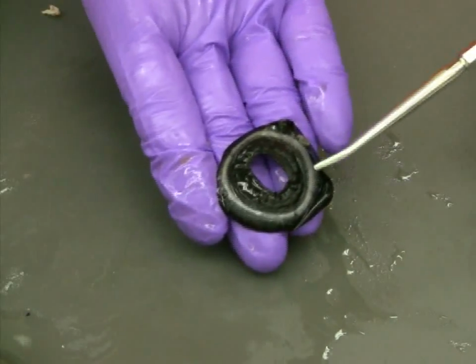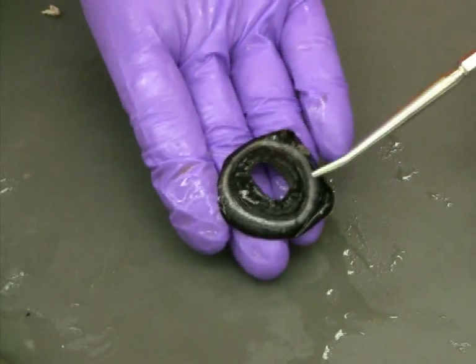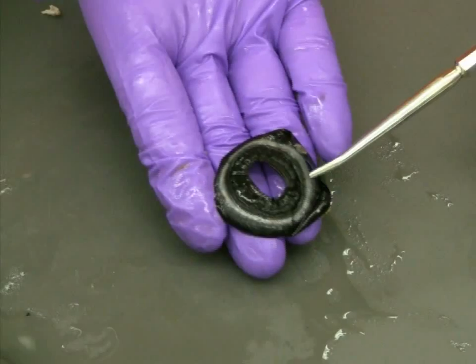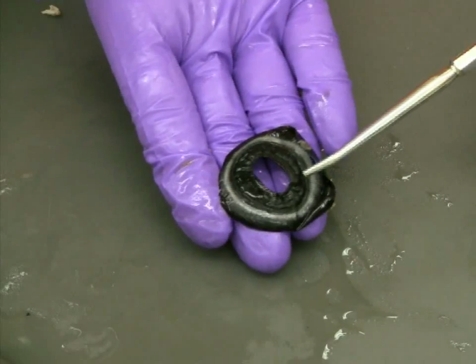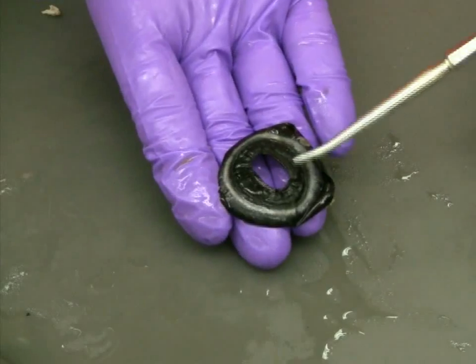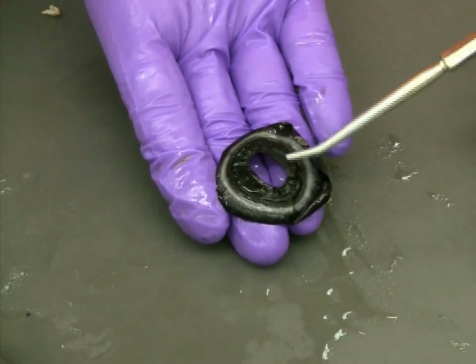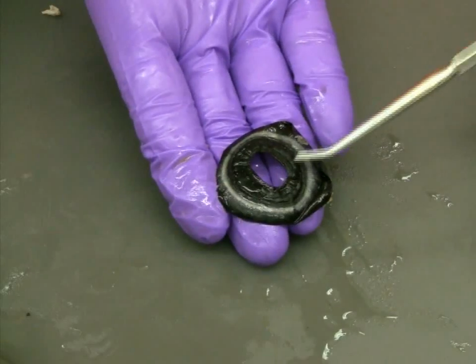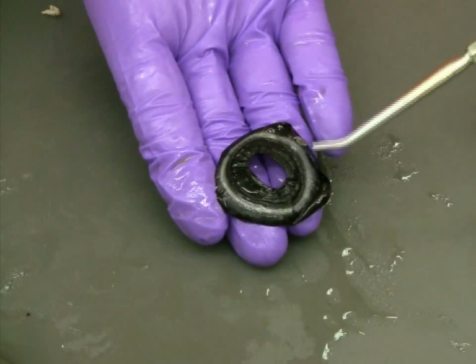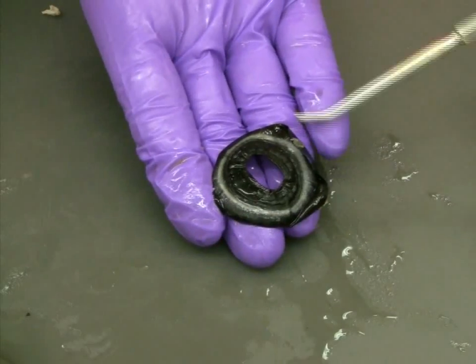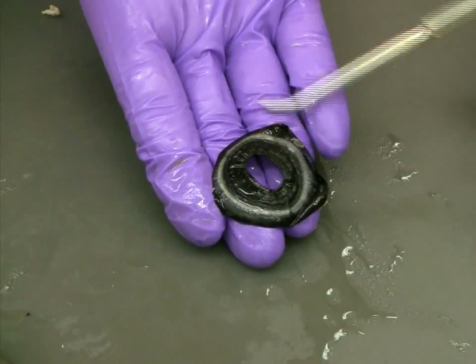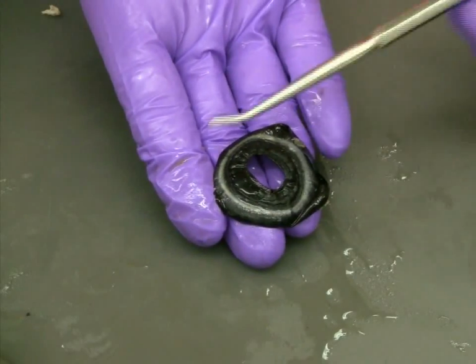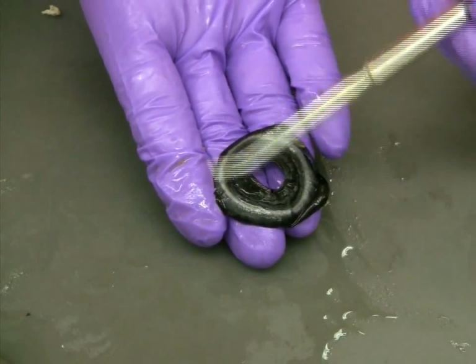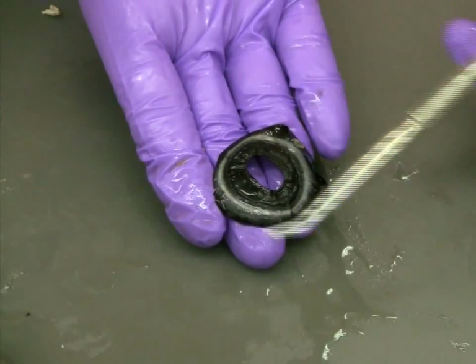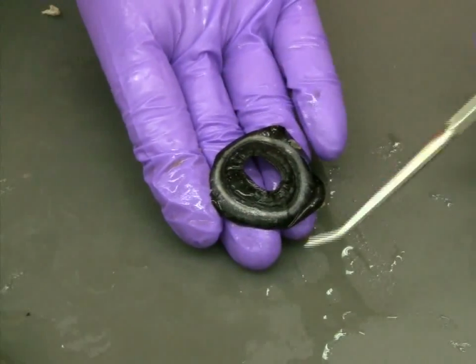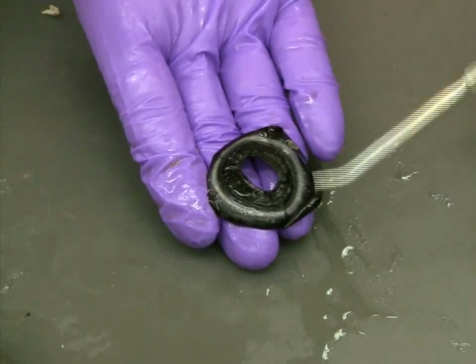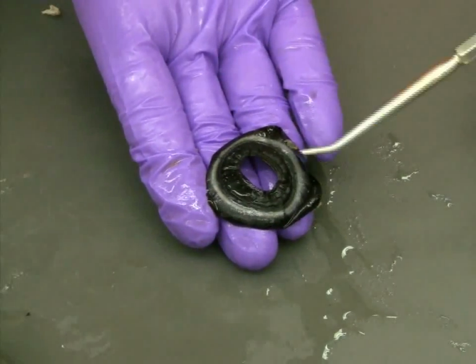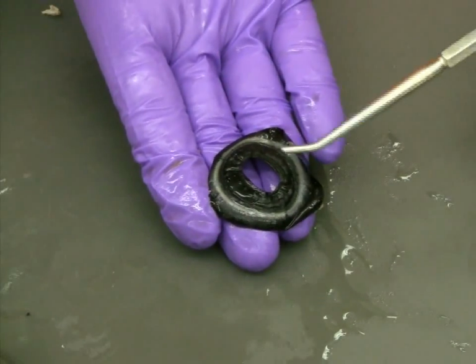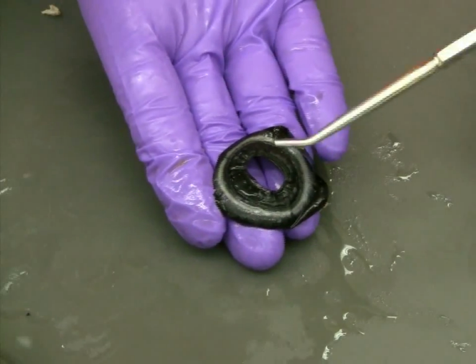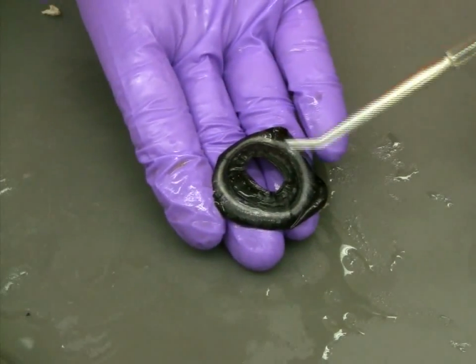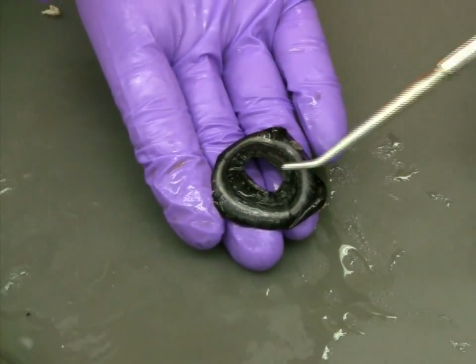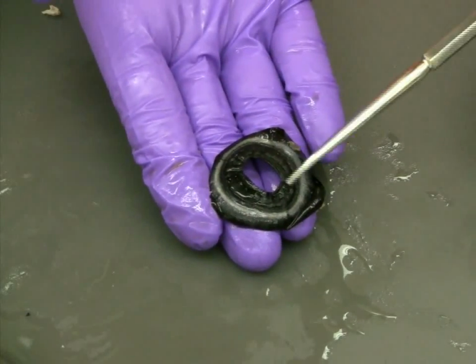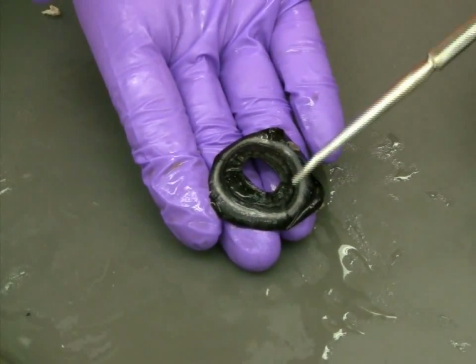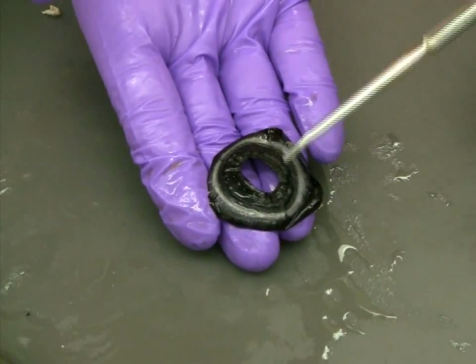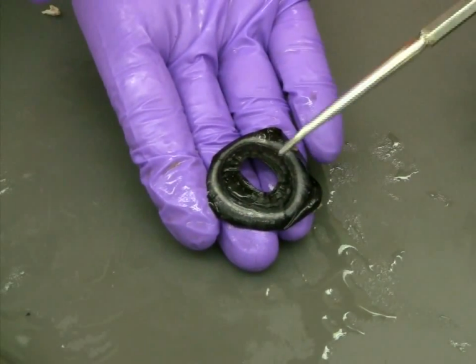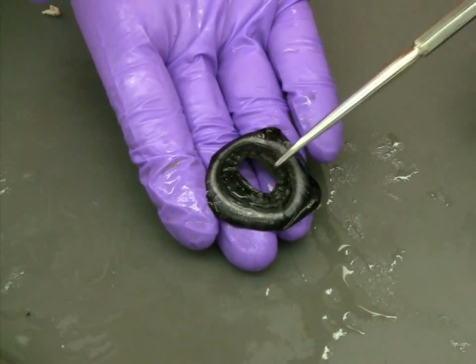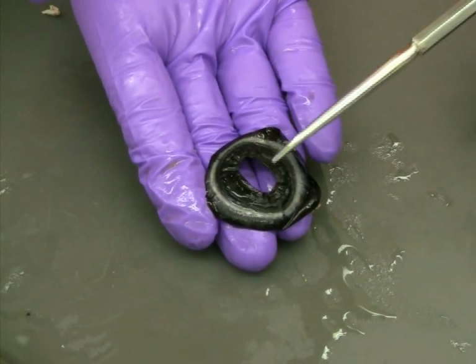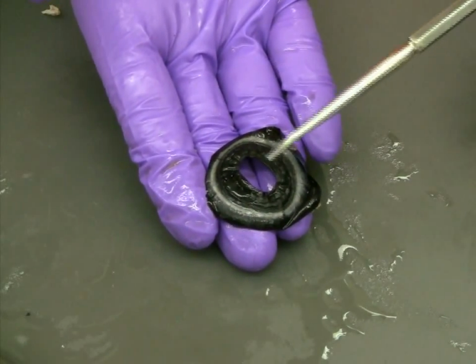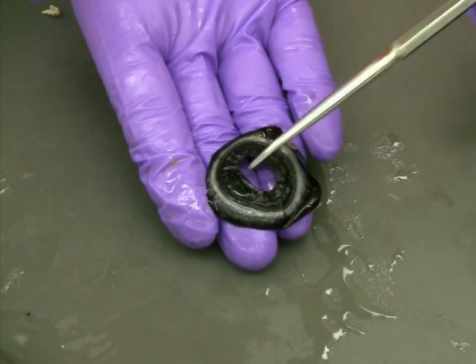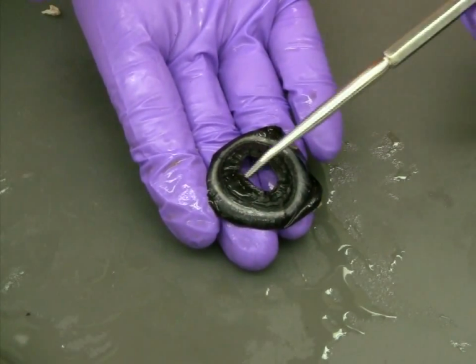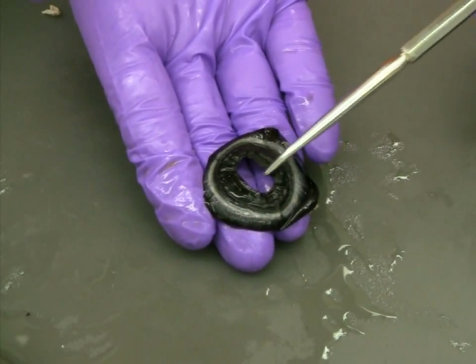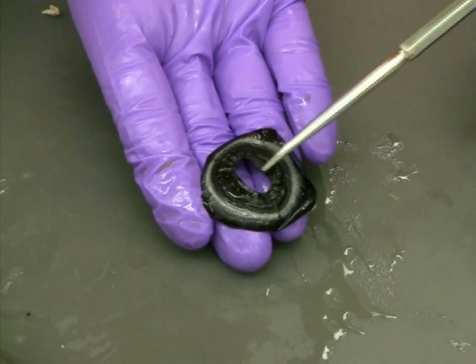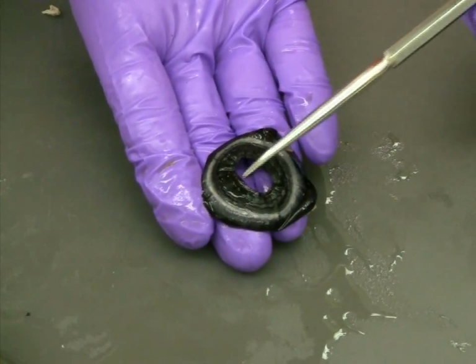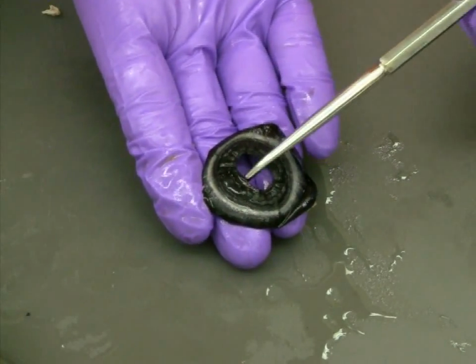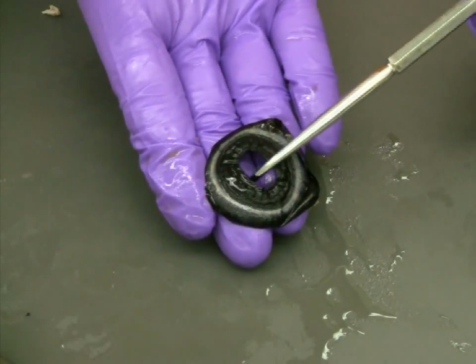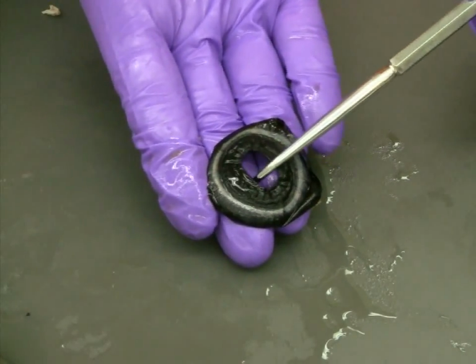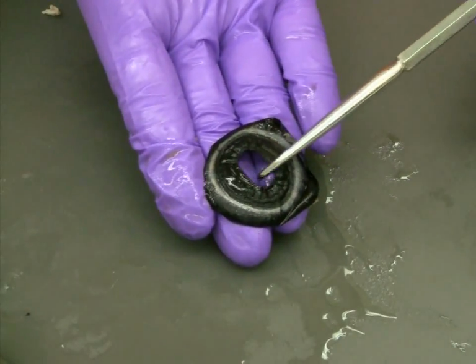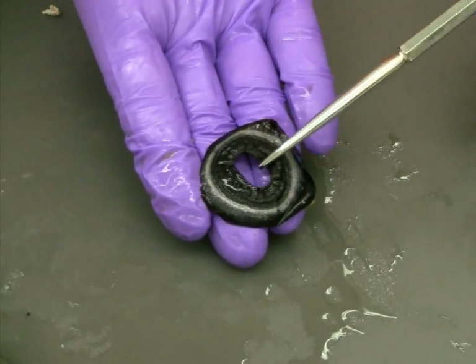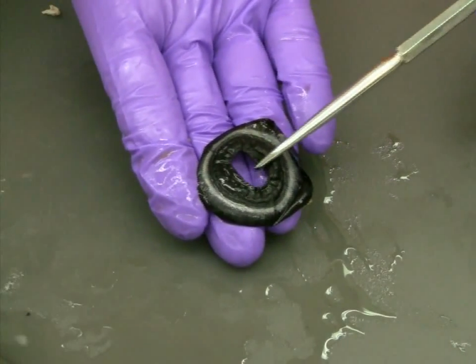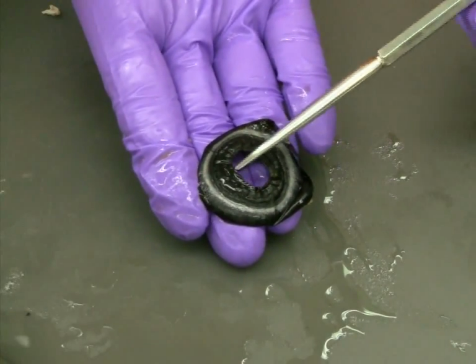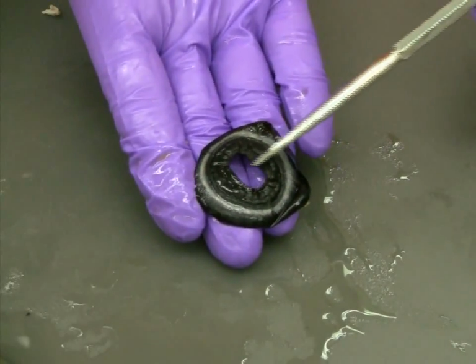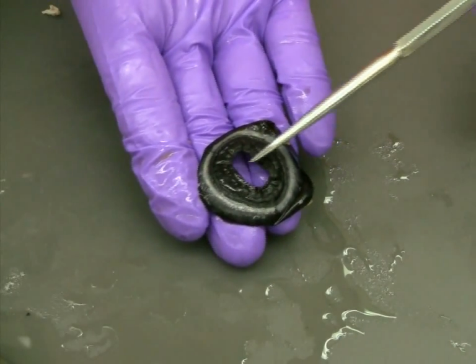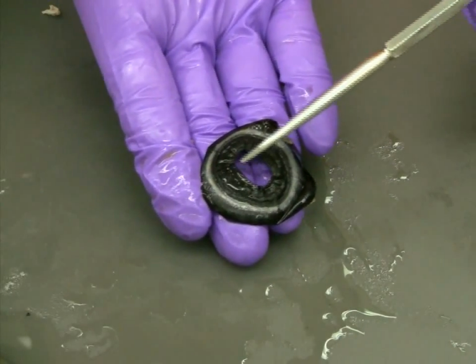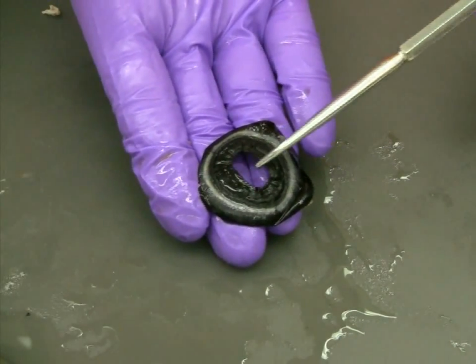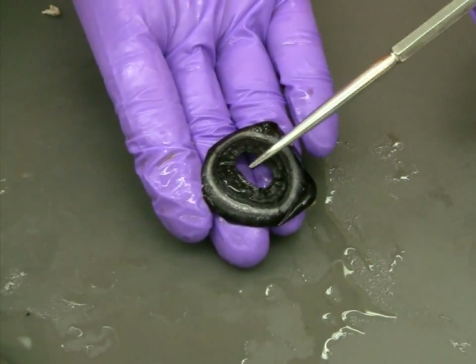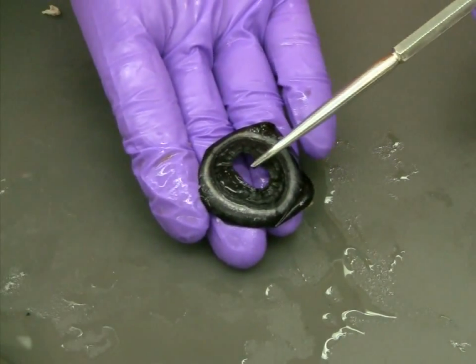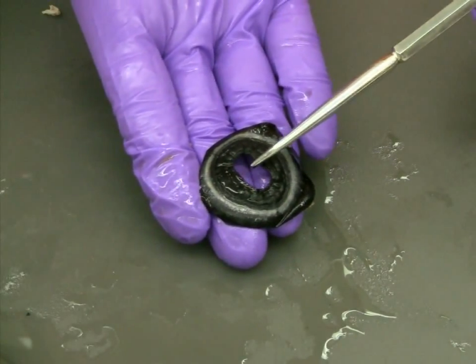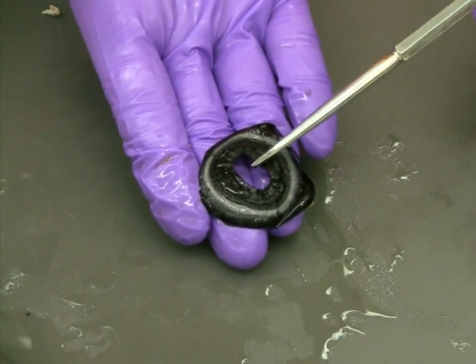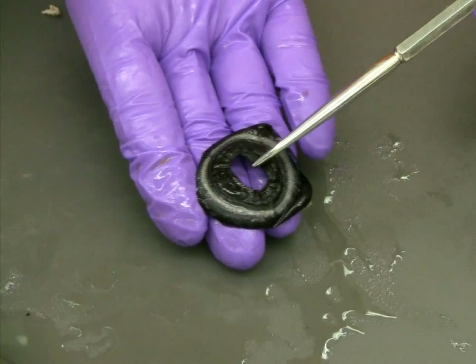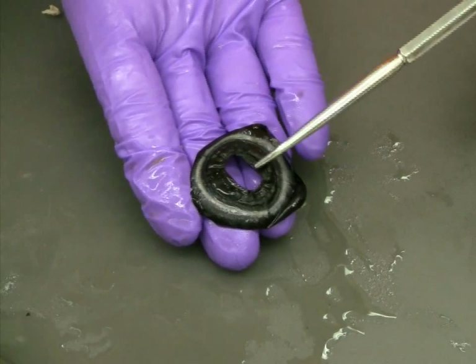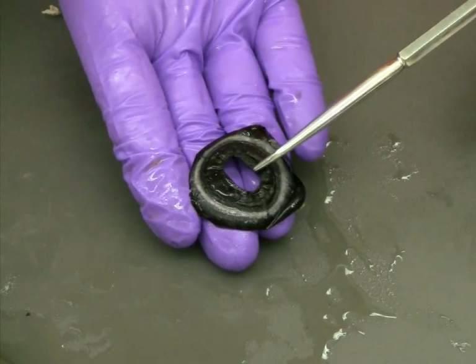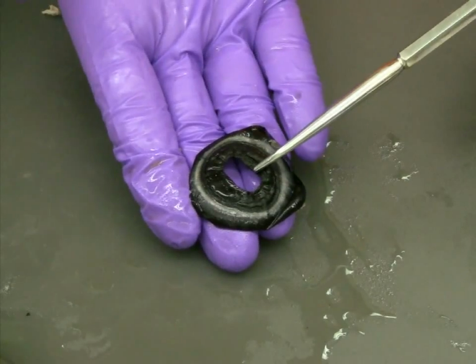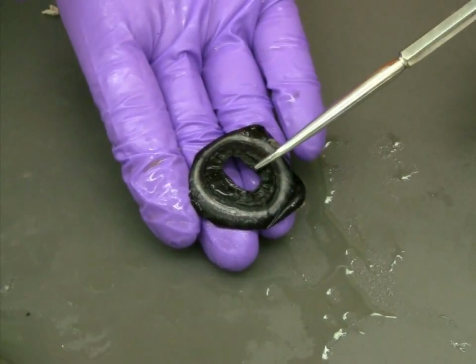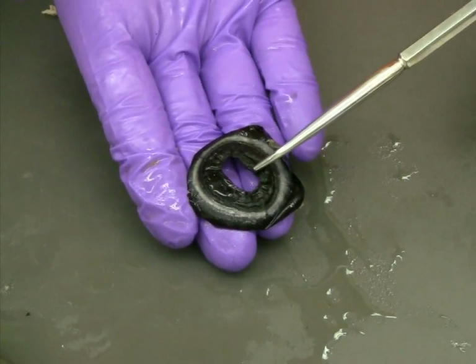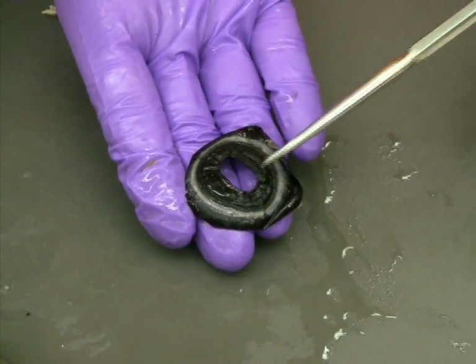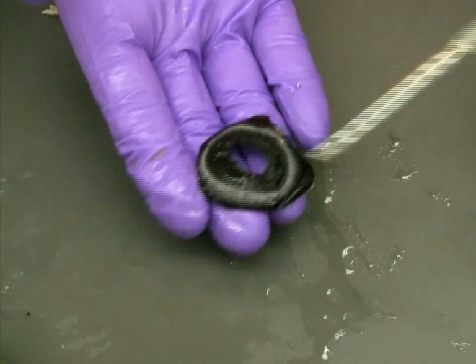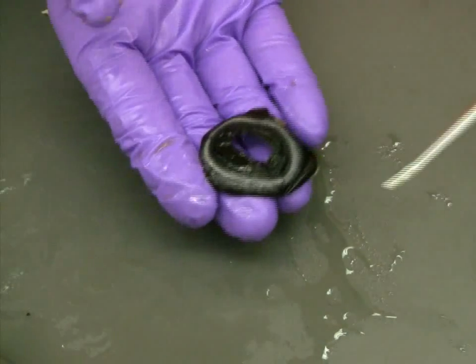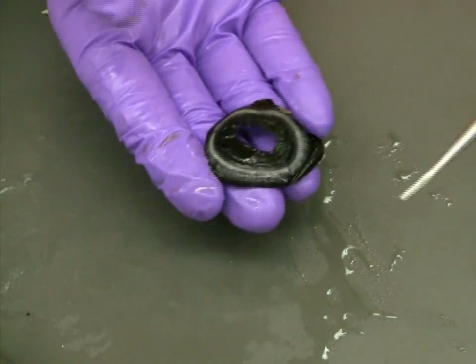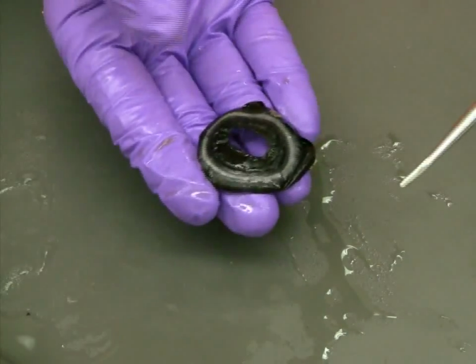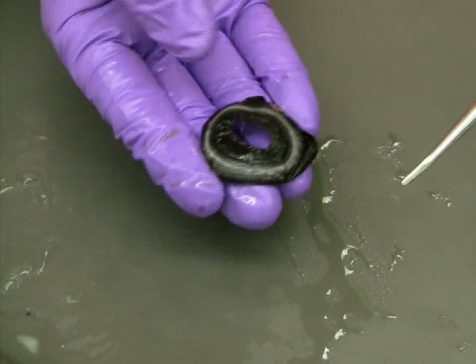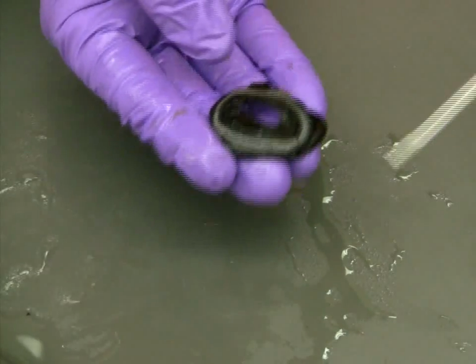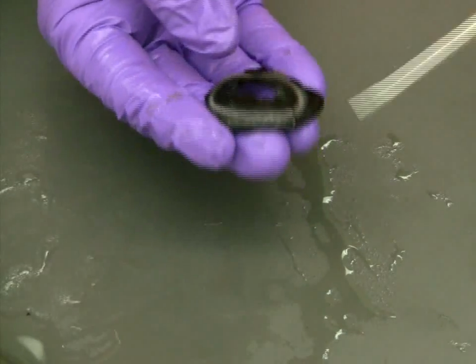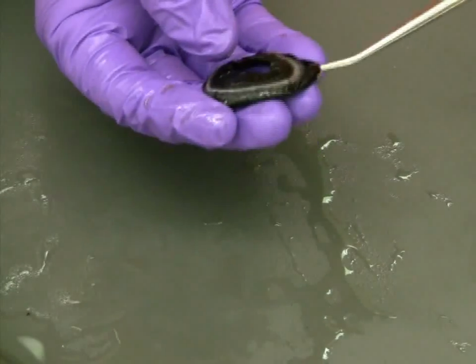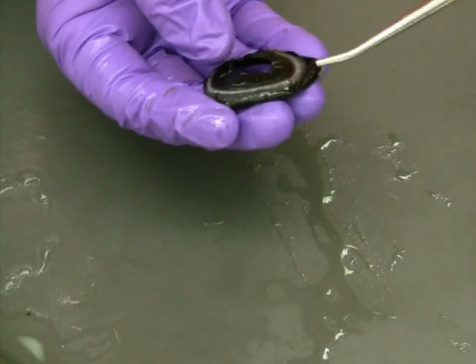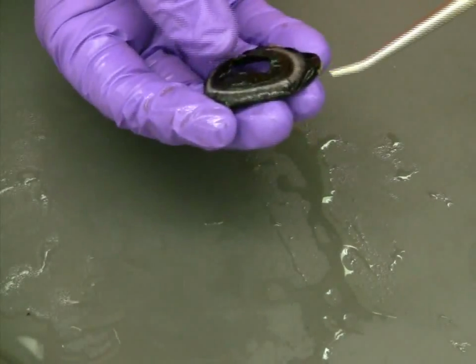Removed from the eye, we can now see the whole structure of the iris, including the pupil and the surrounding muscle.